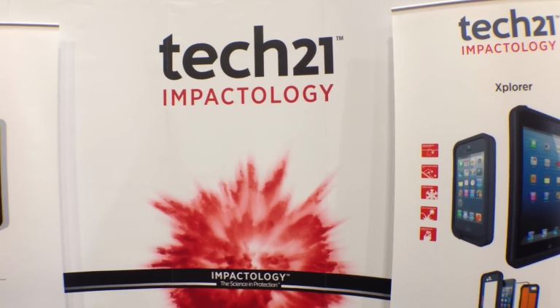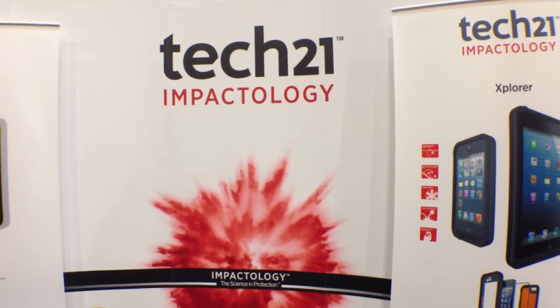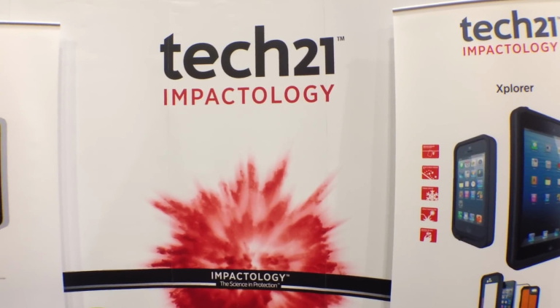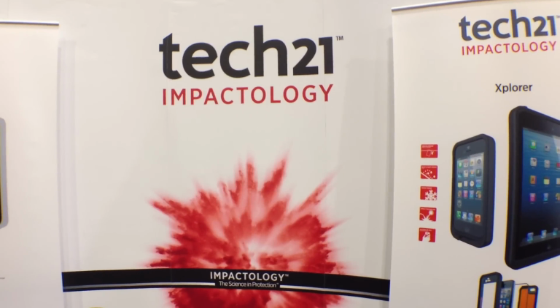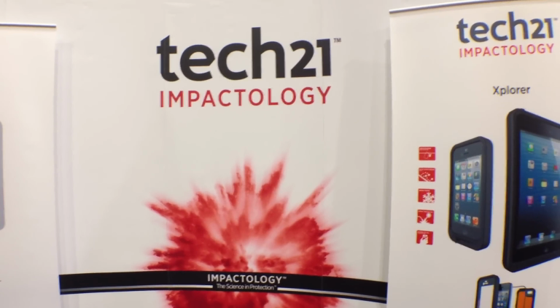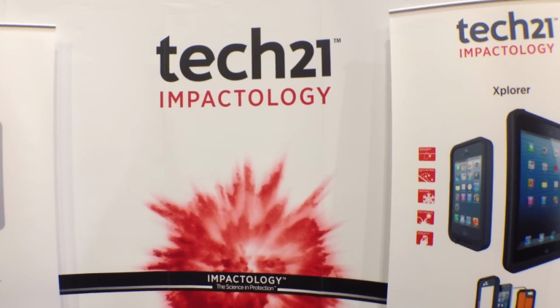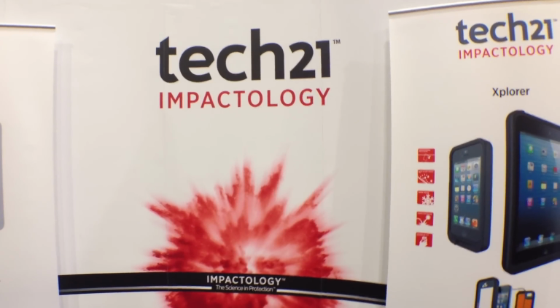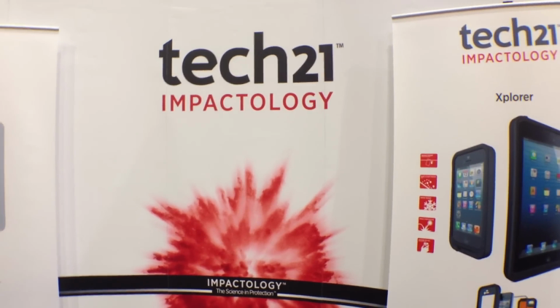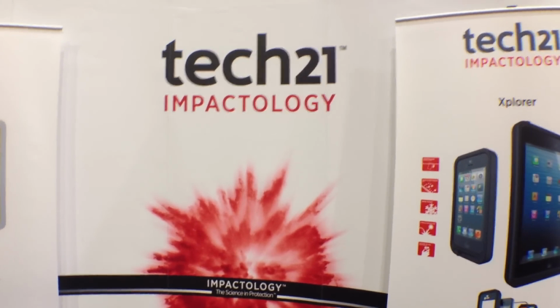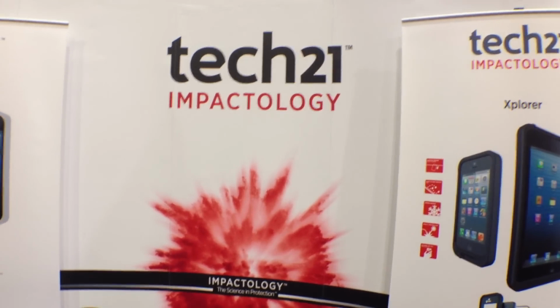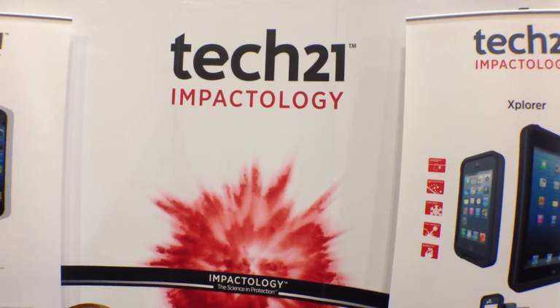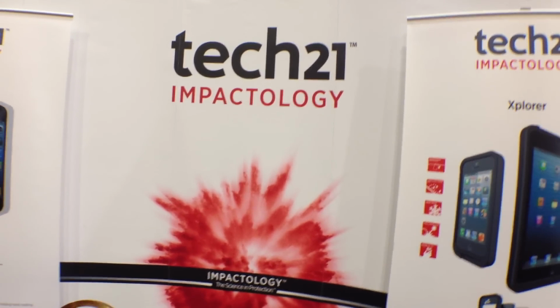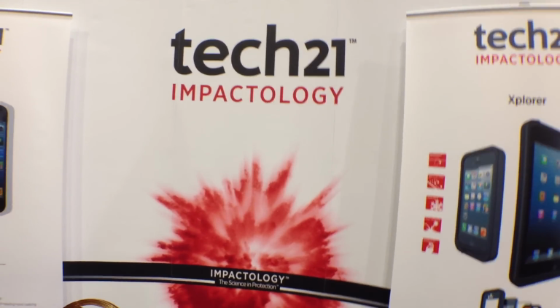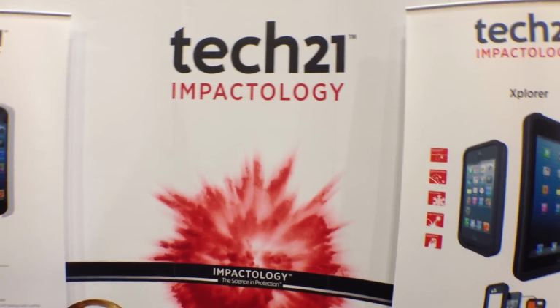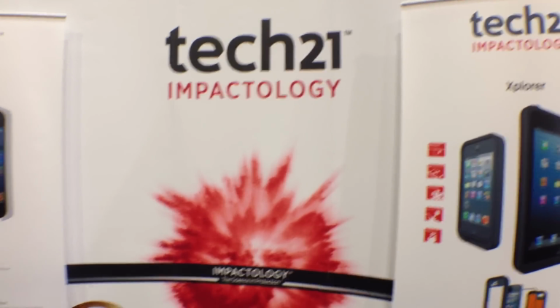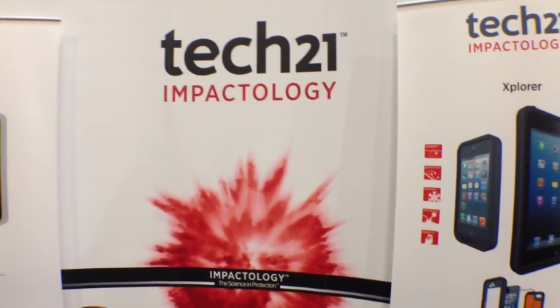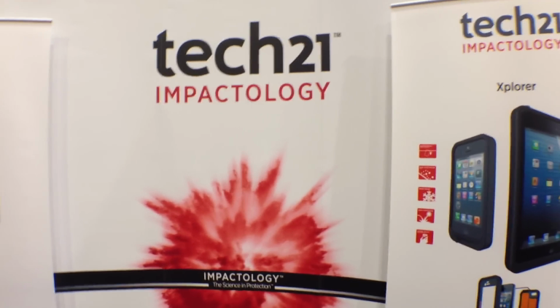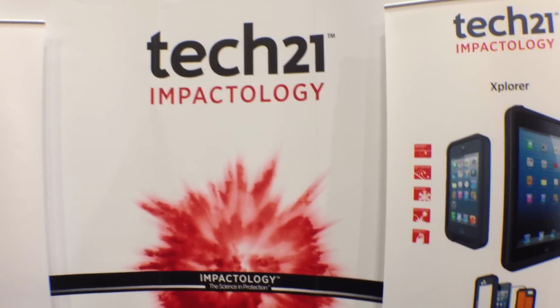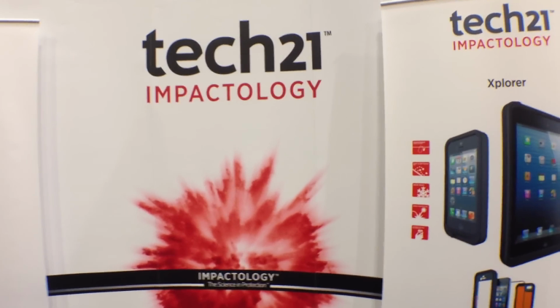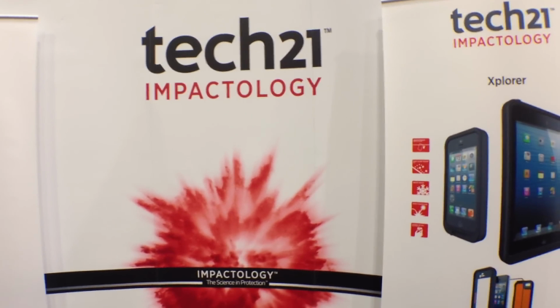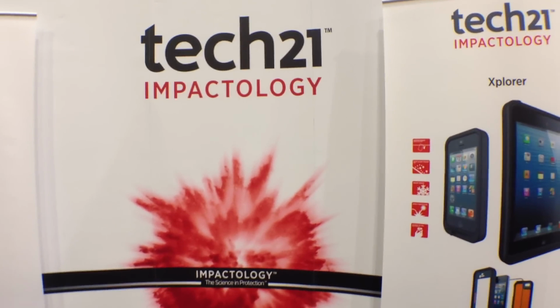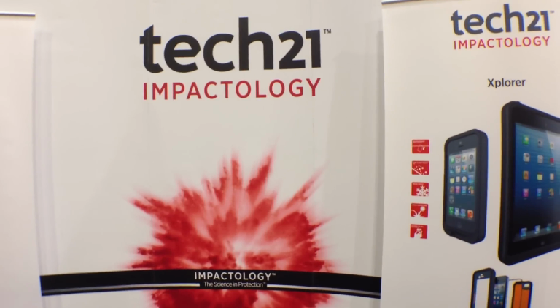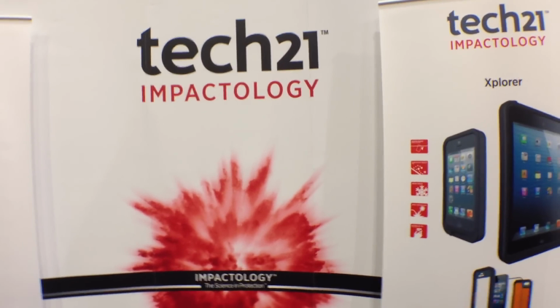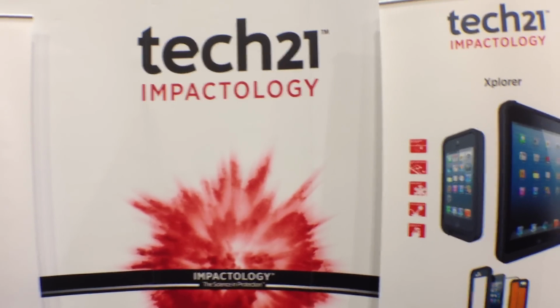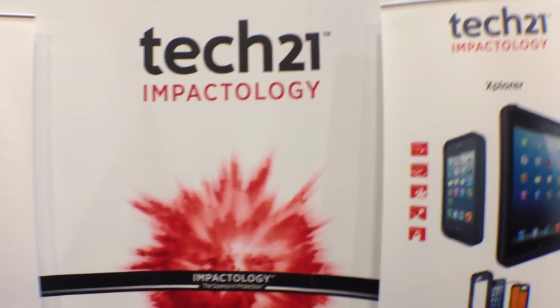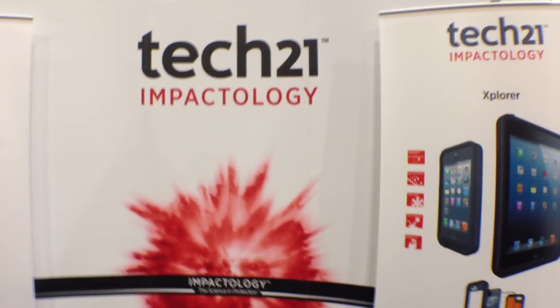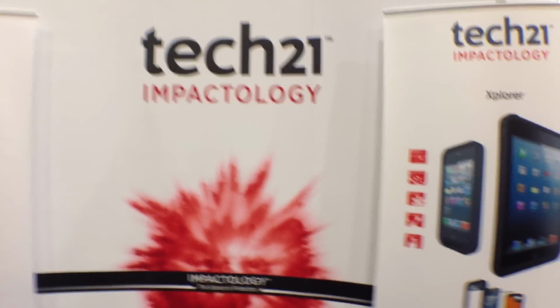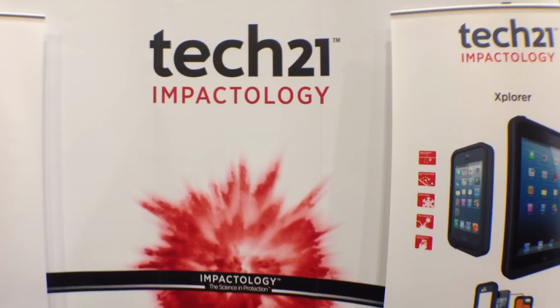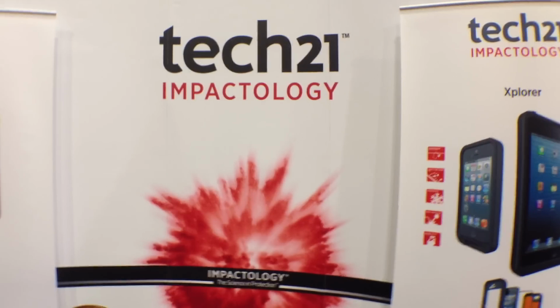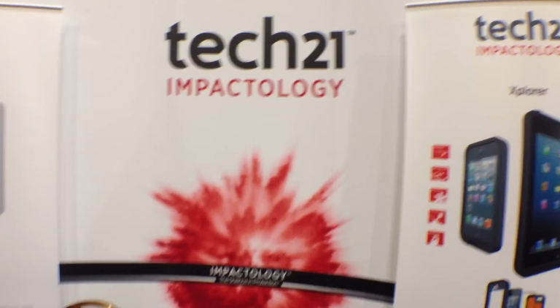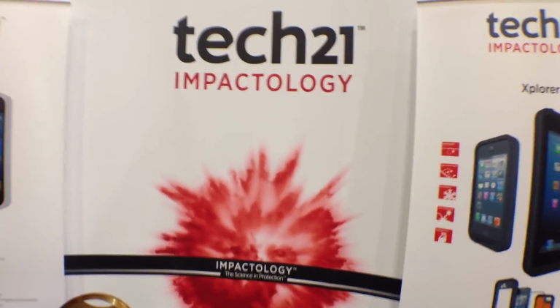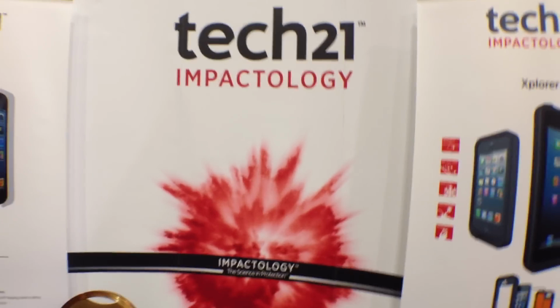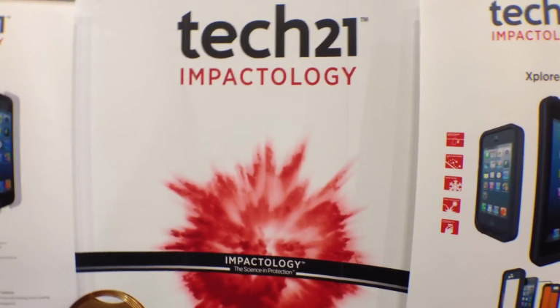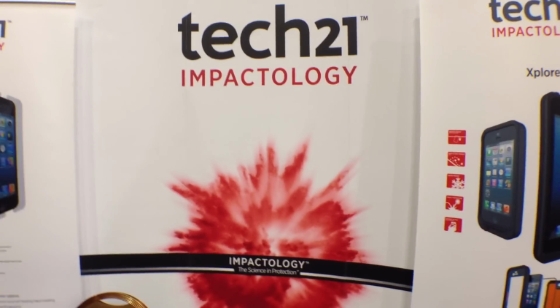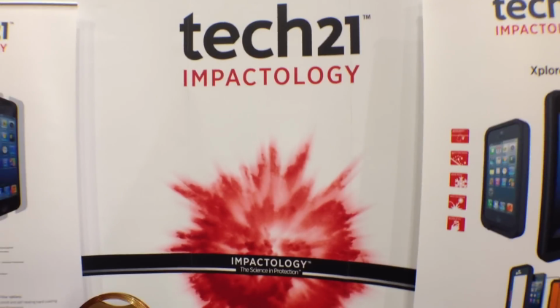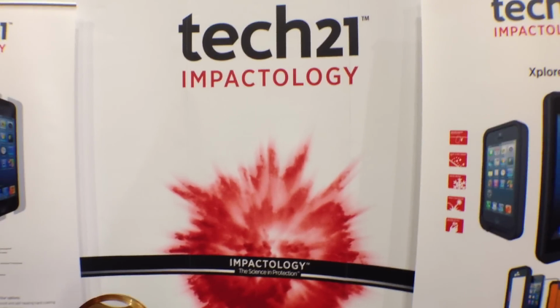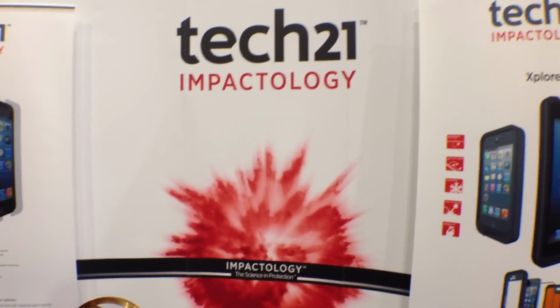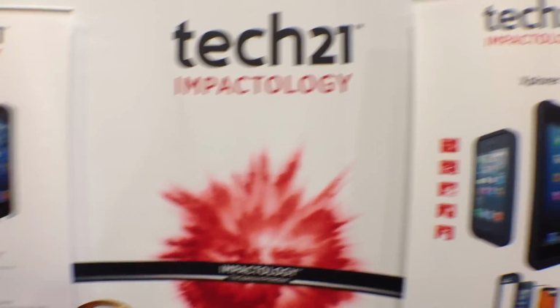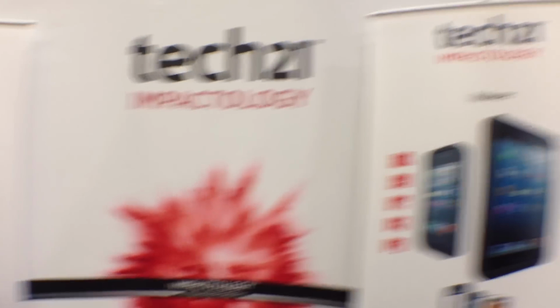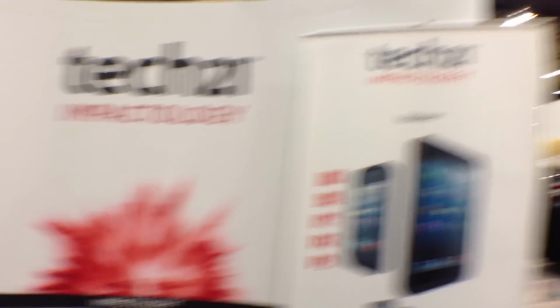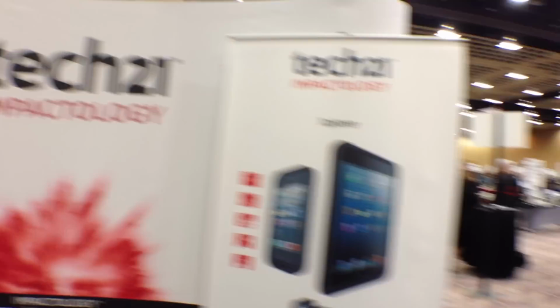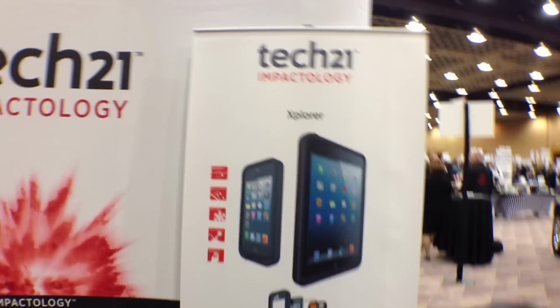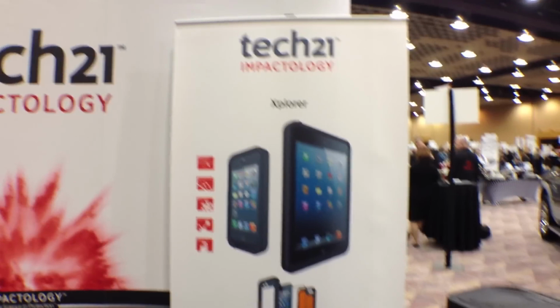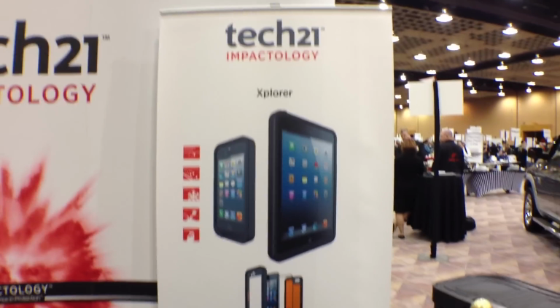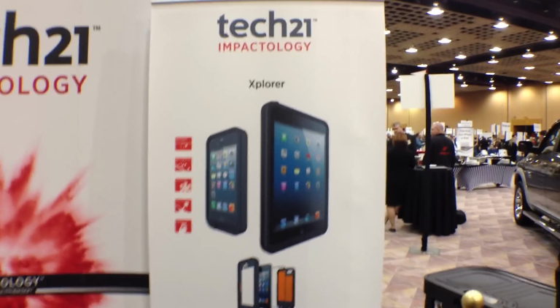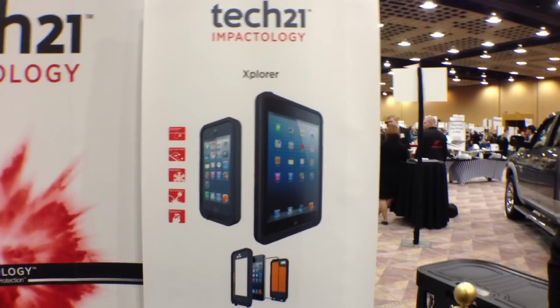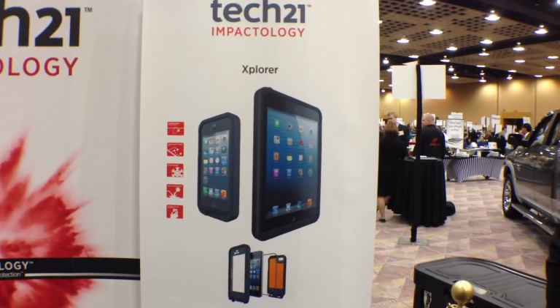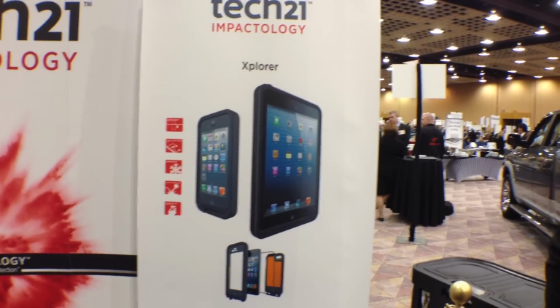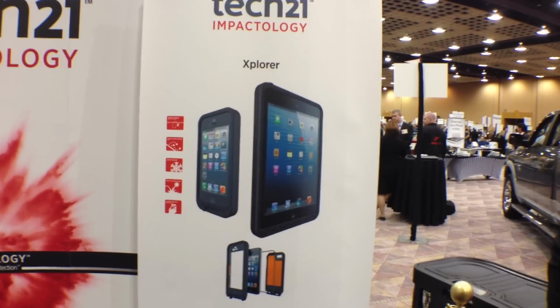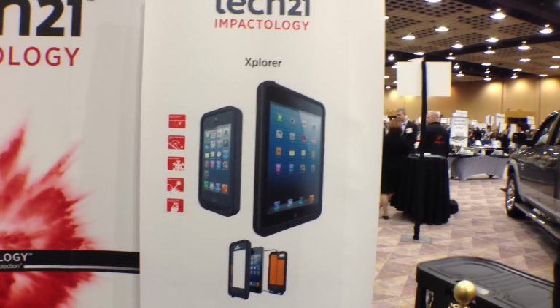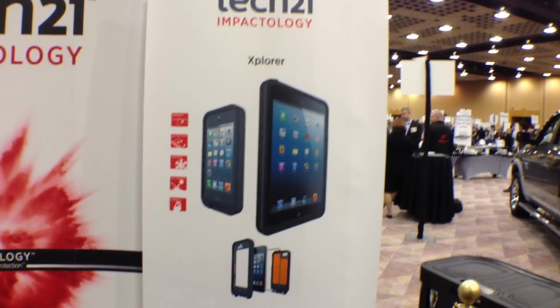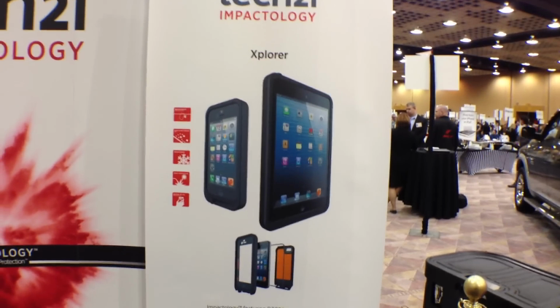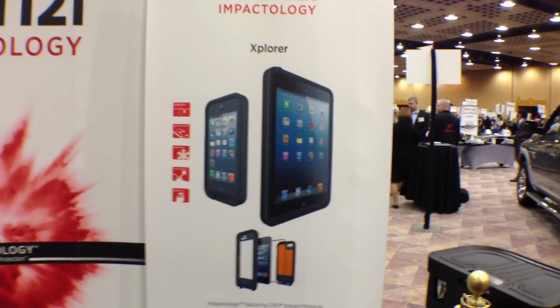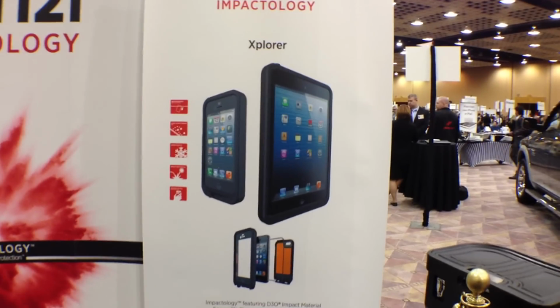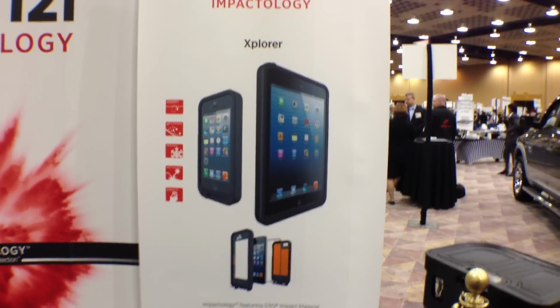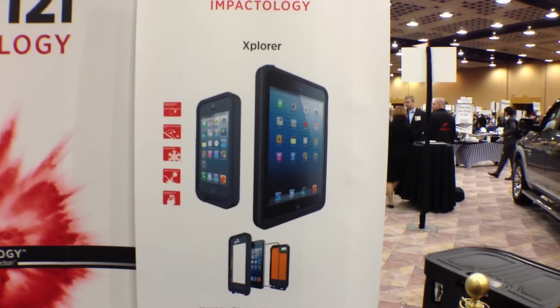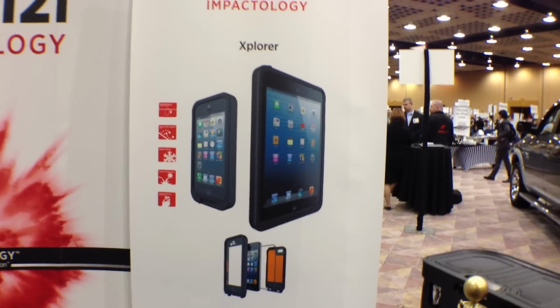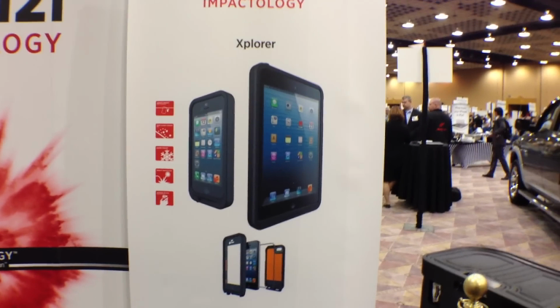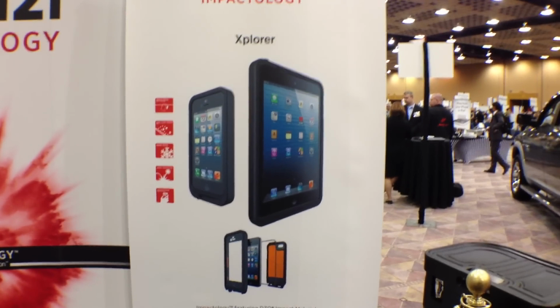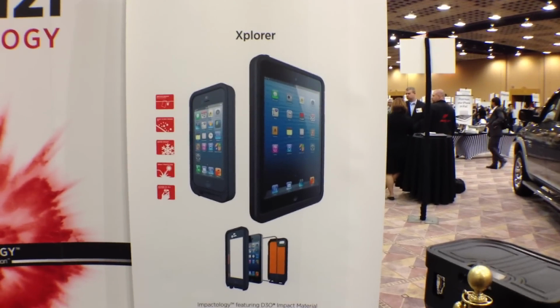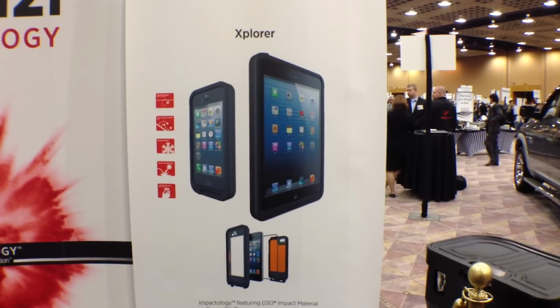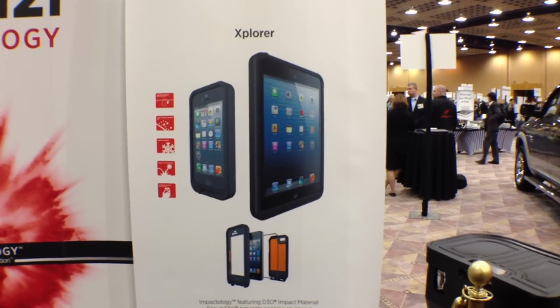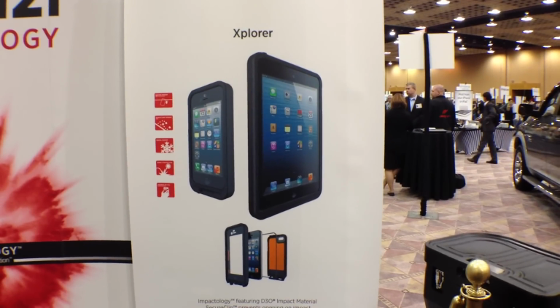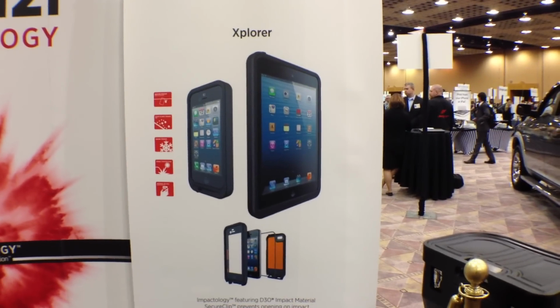So I'm here at Tech 21, and these guys specialize in impactology. What does that mean? Well, they're releasing the Explorer here.